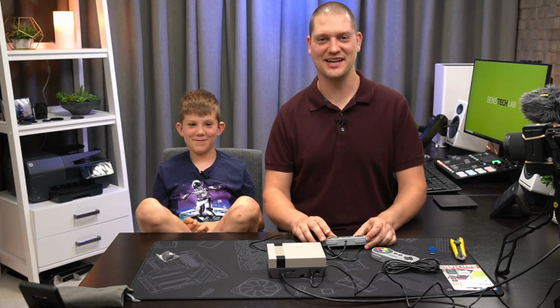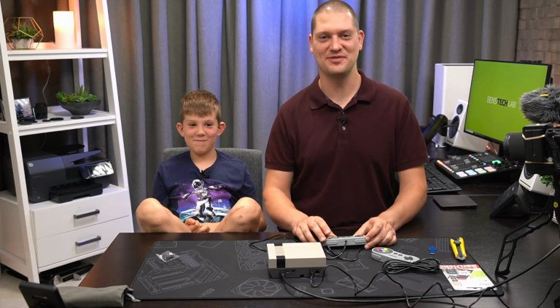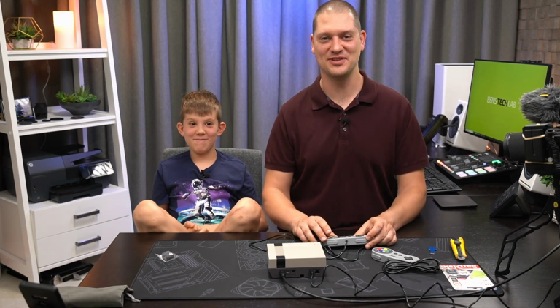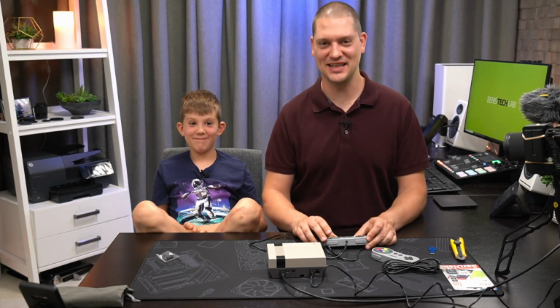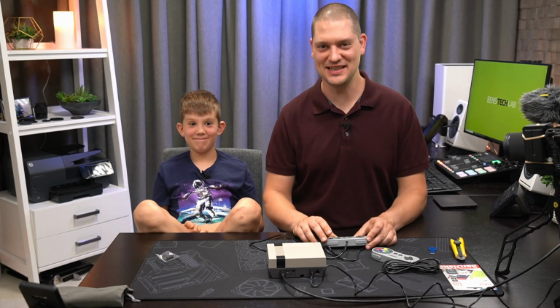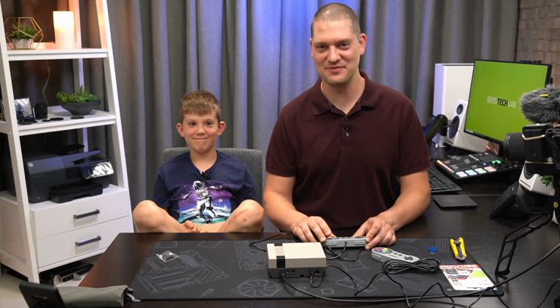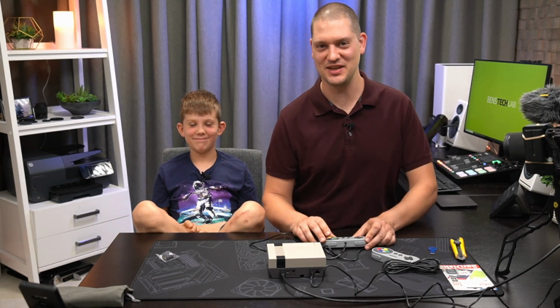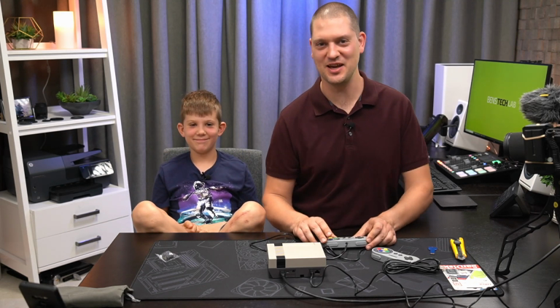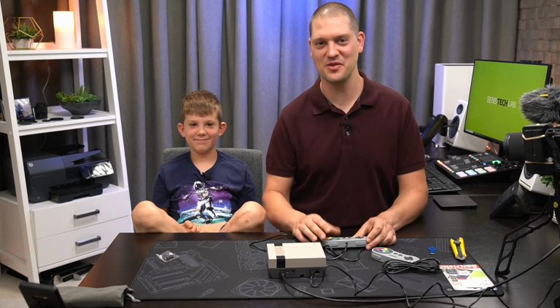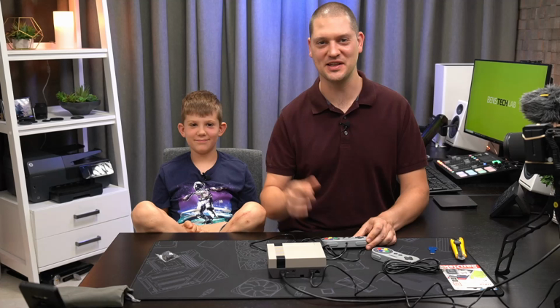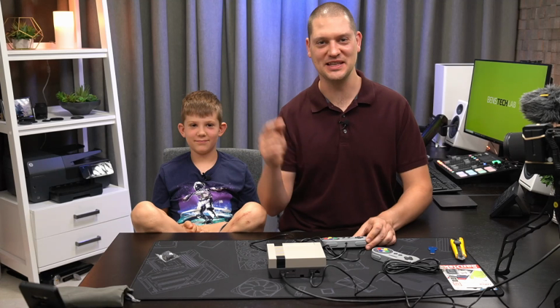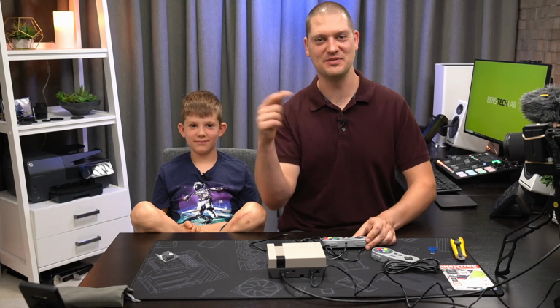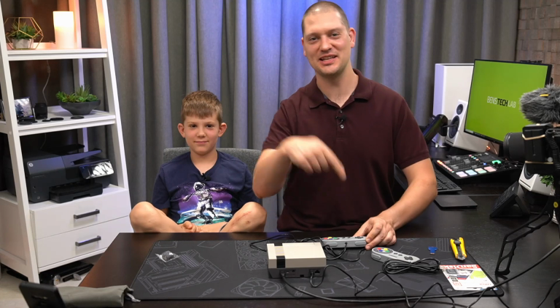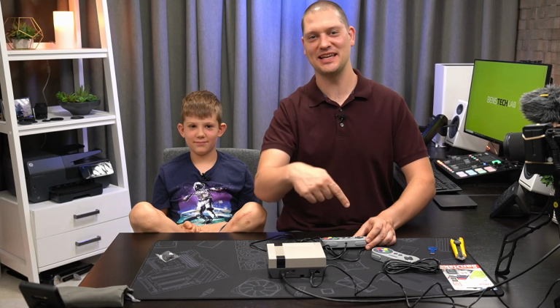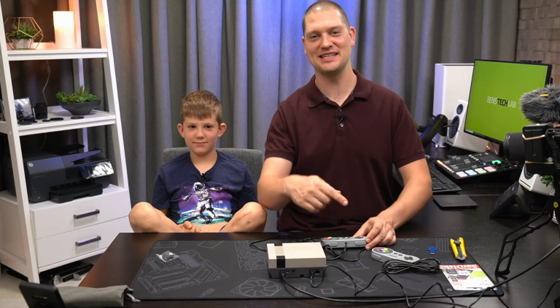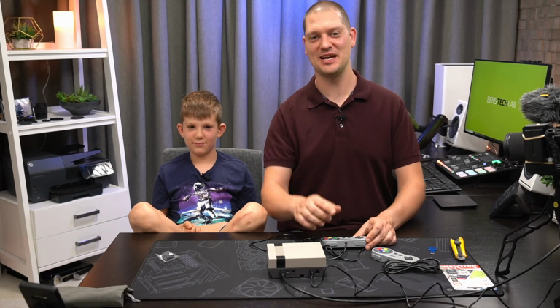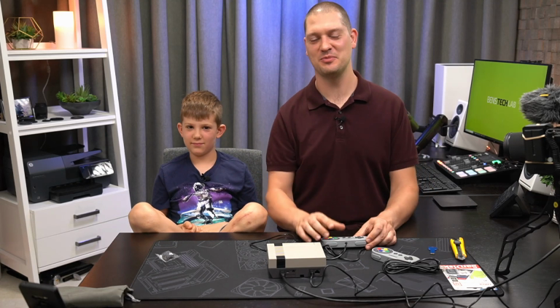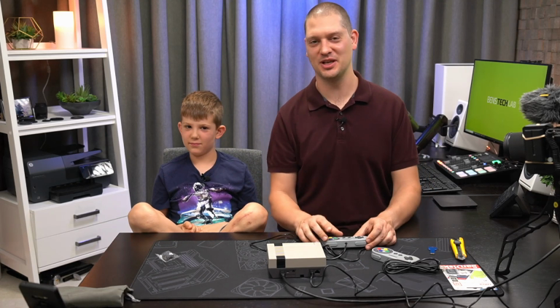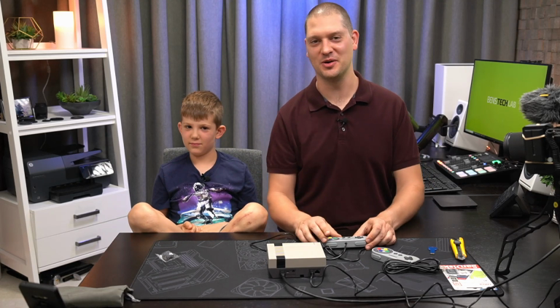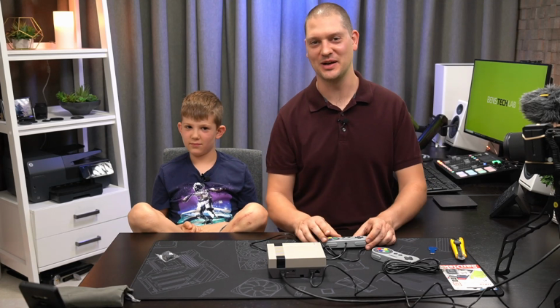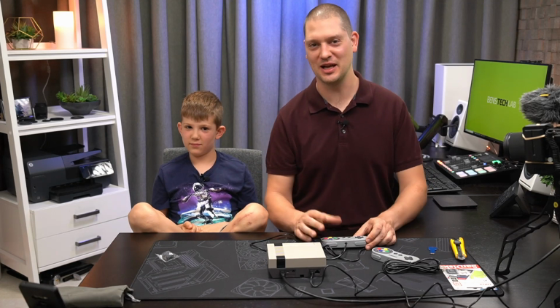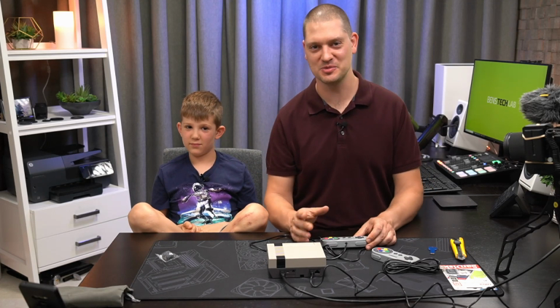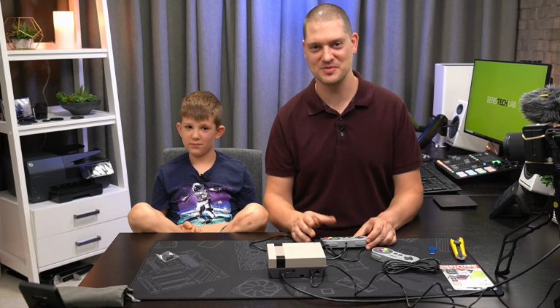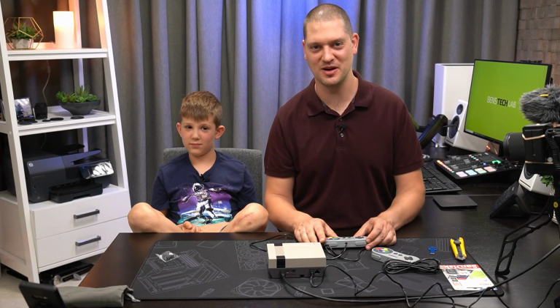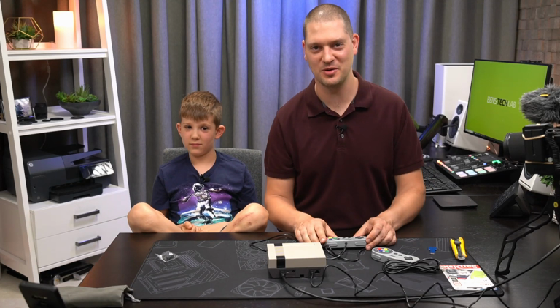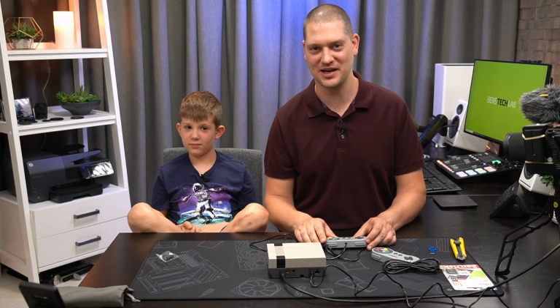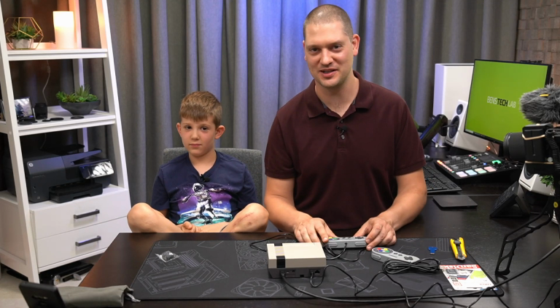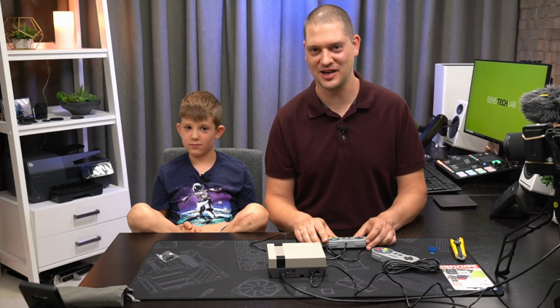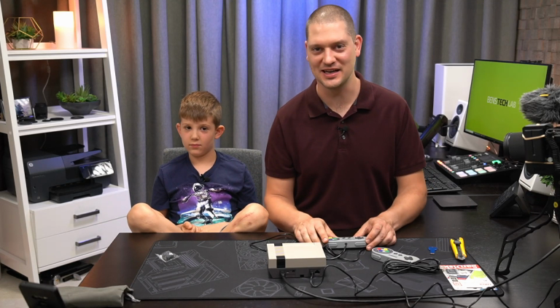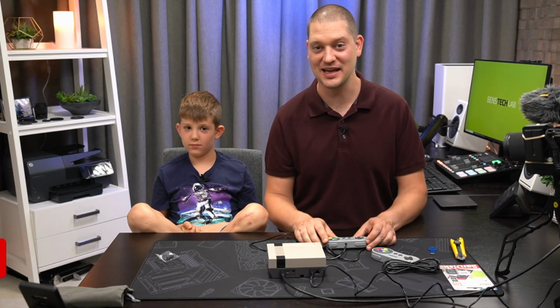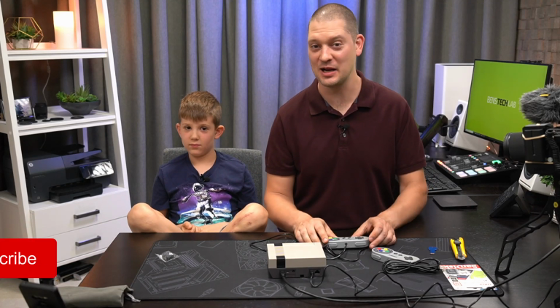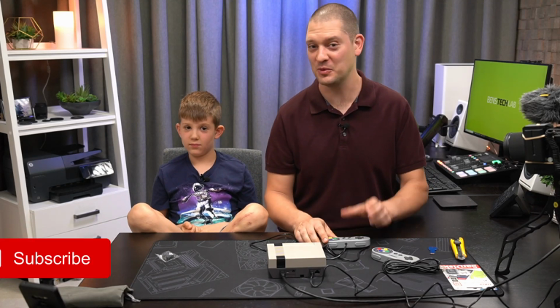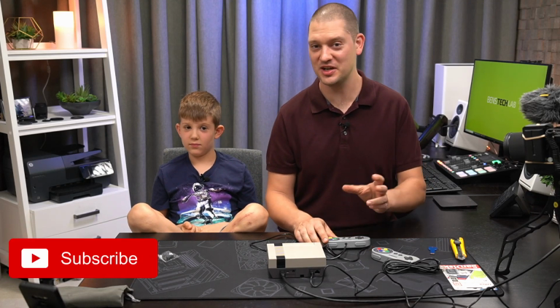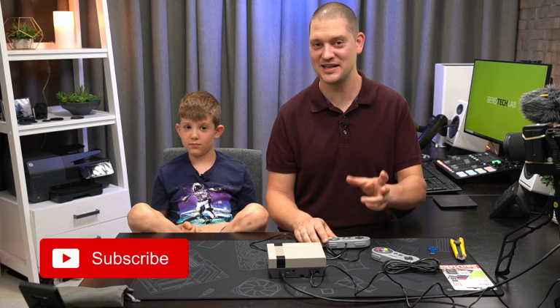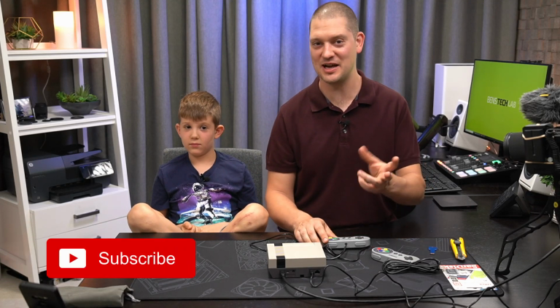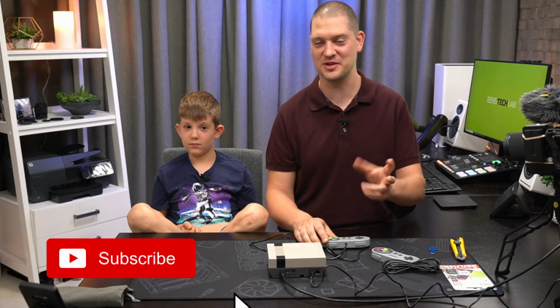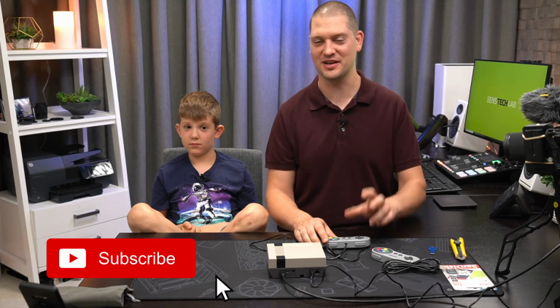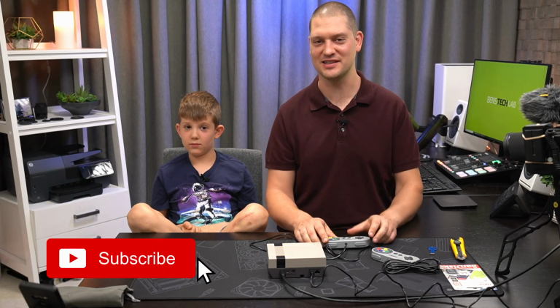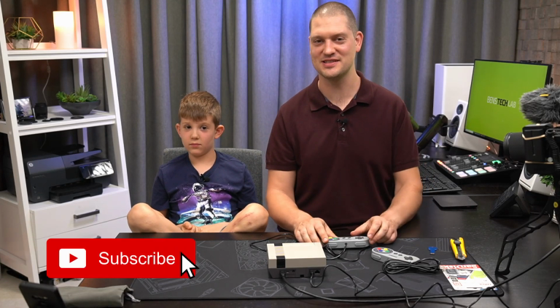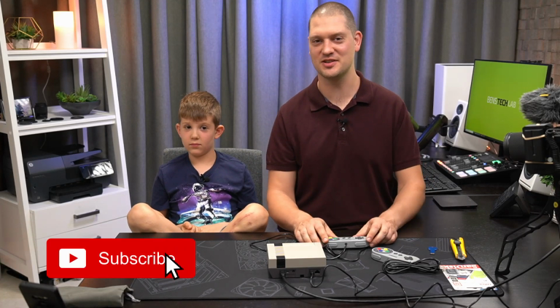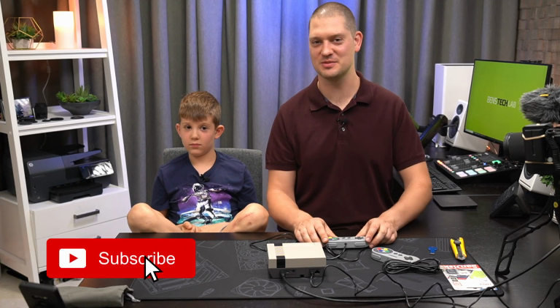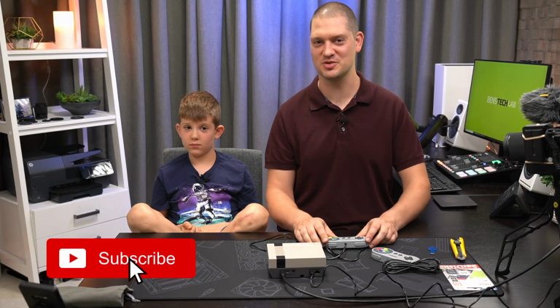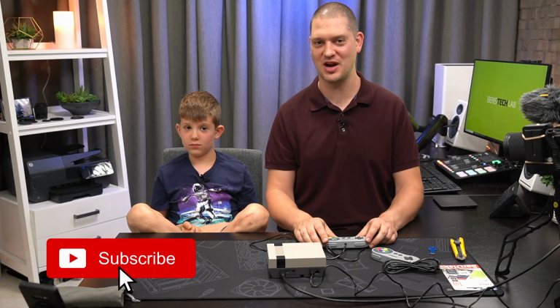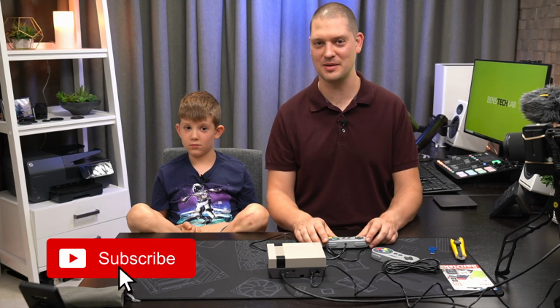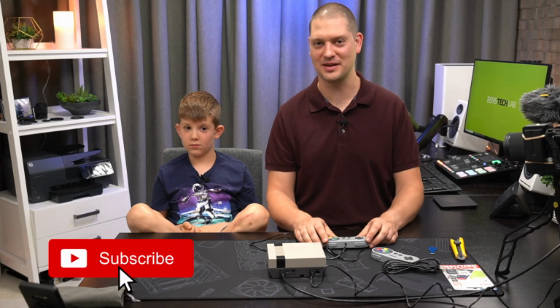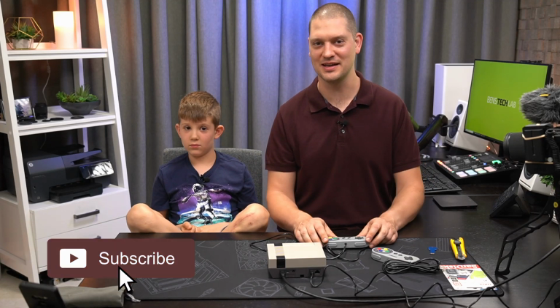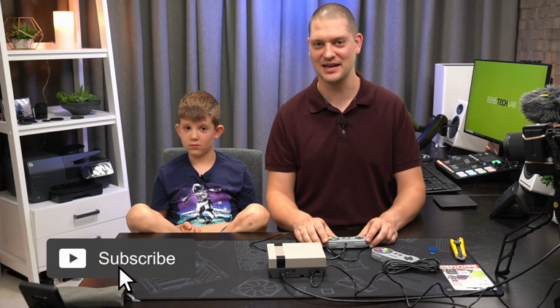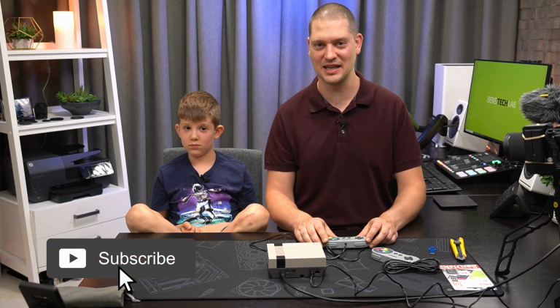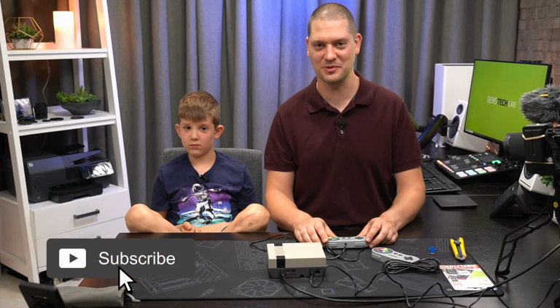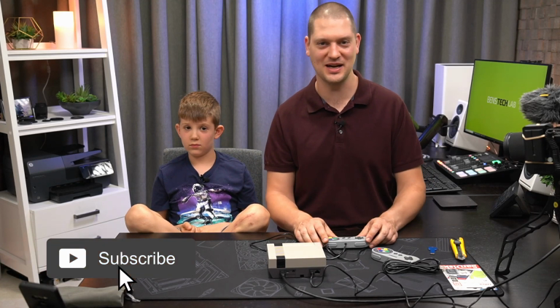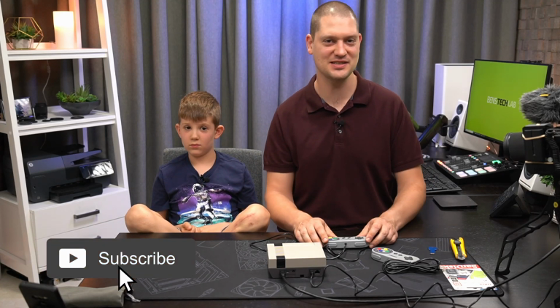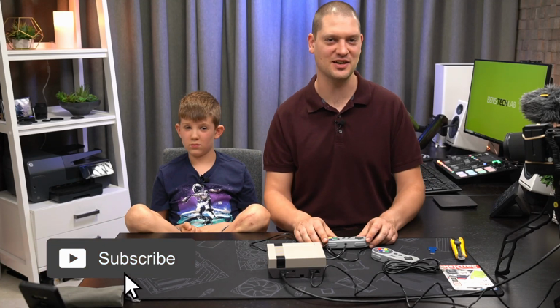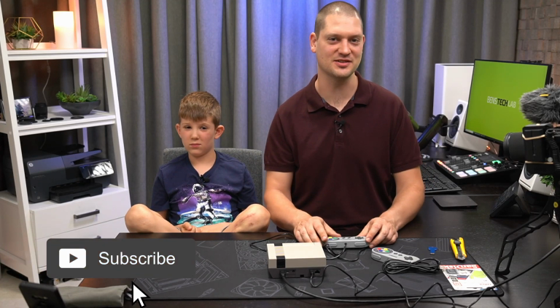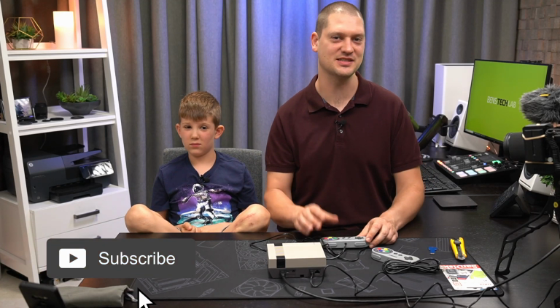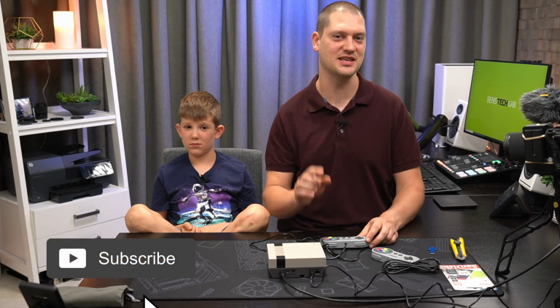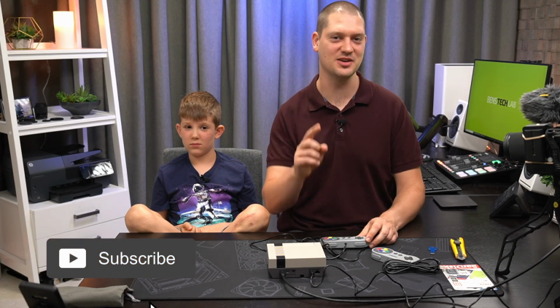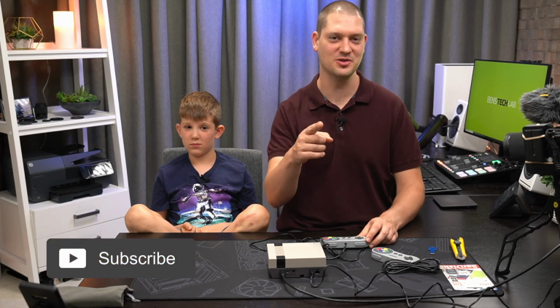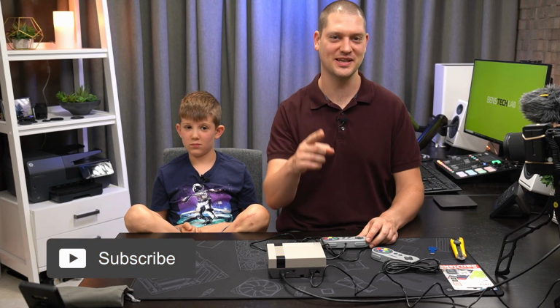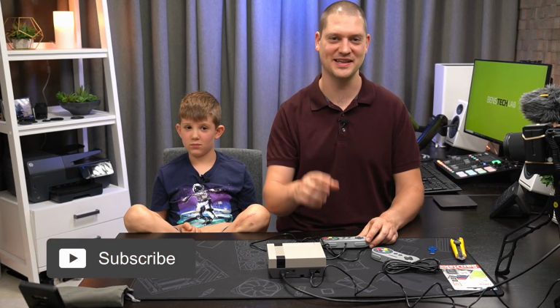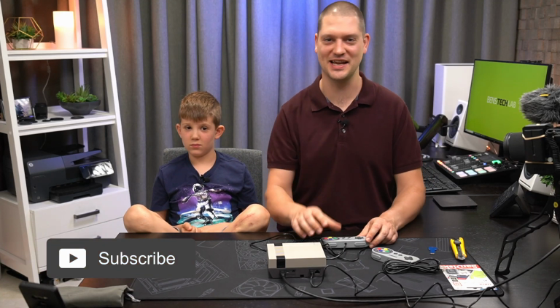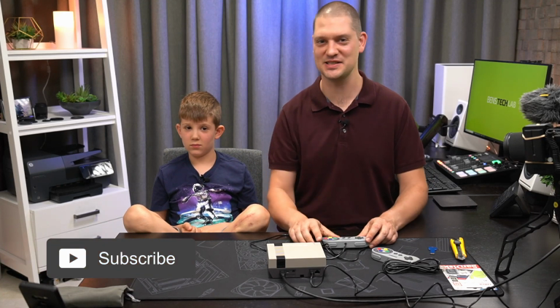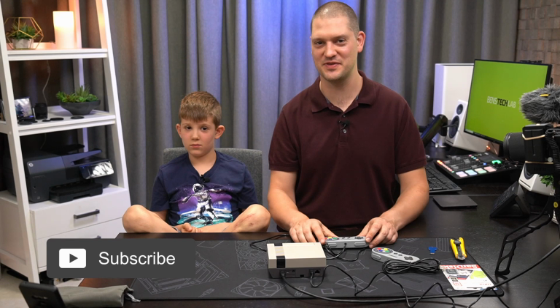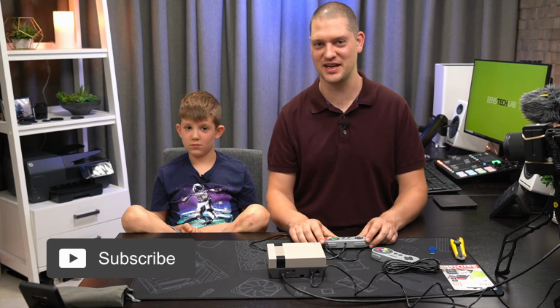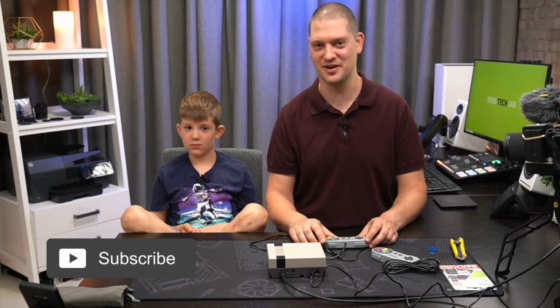All right! If you liked that video, then leave it a like down below — it helps me out quite a lot. And while you're down there, consider subscribing. Otherwise, I'll see you in the next video.